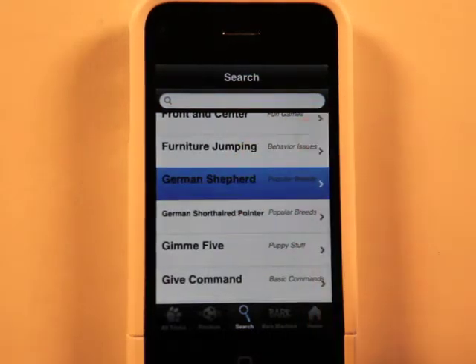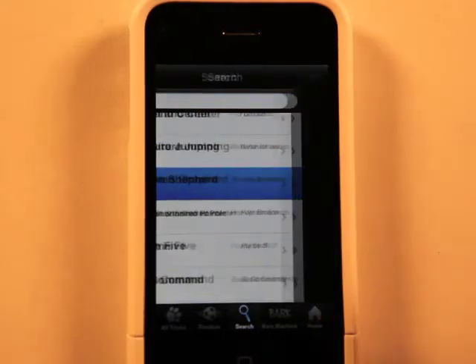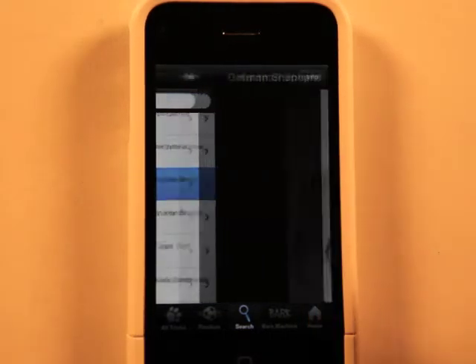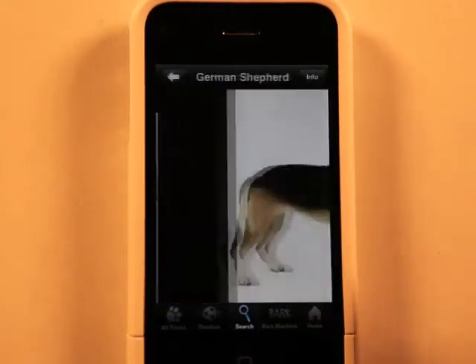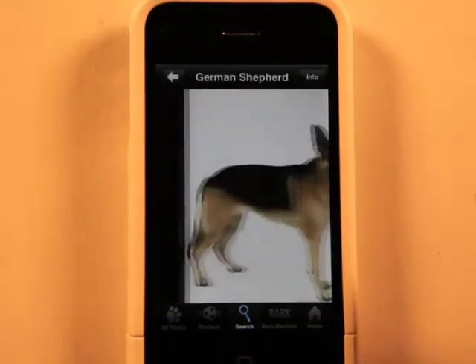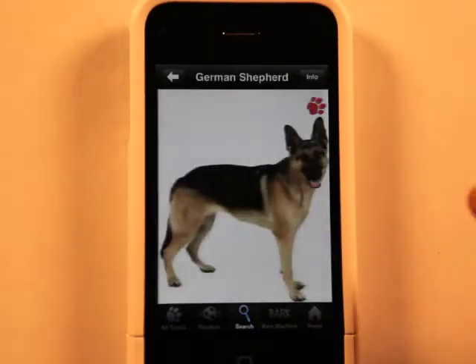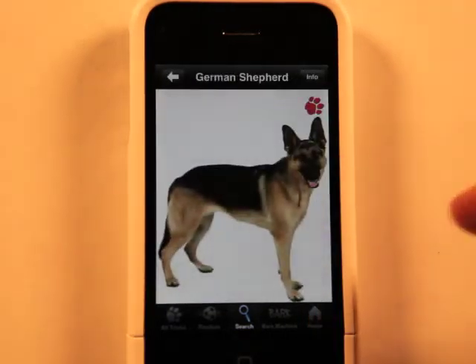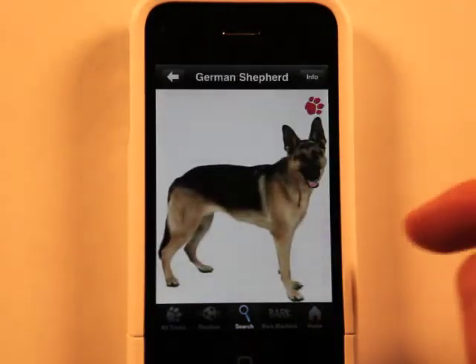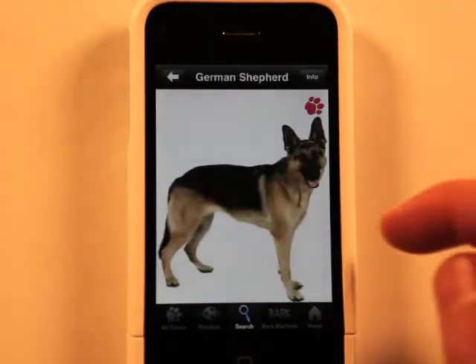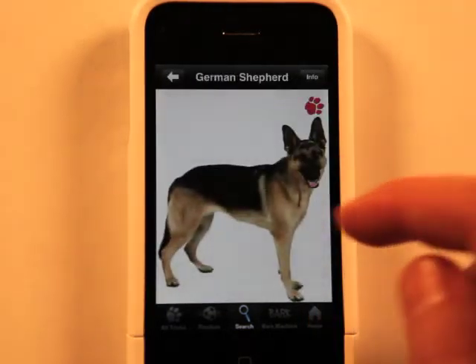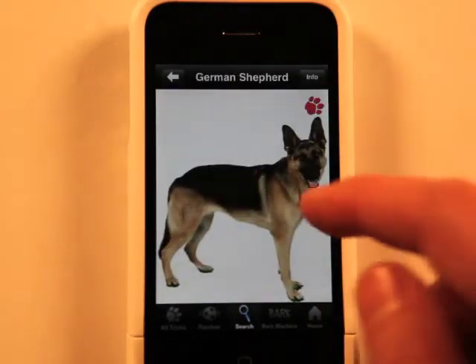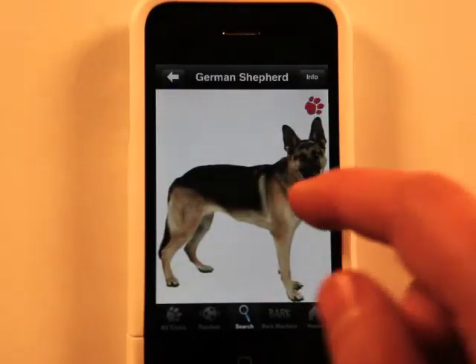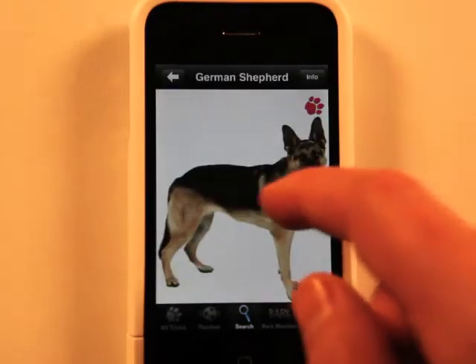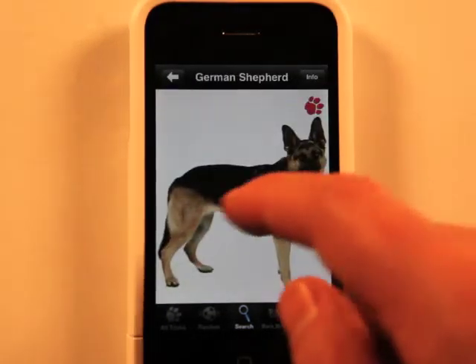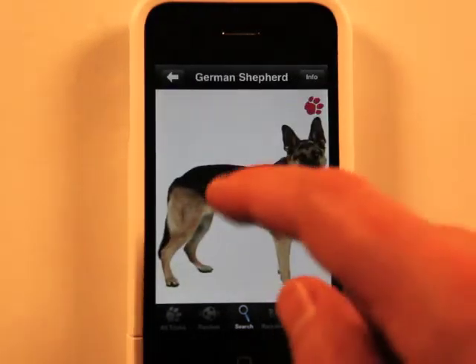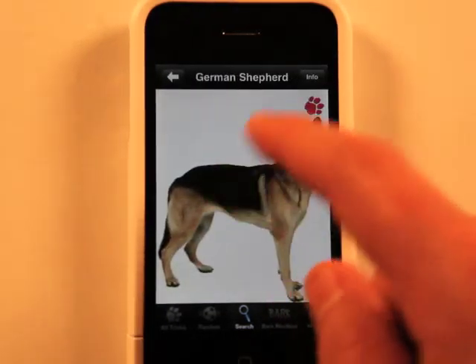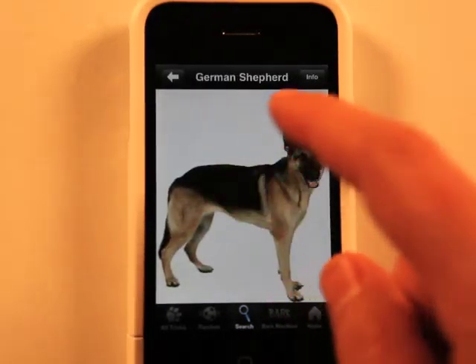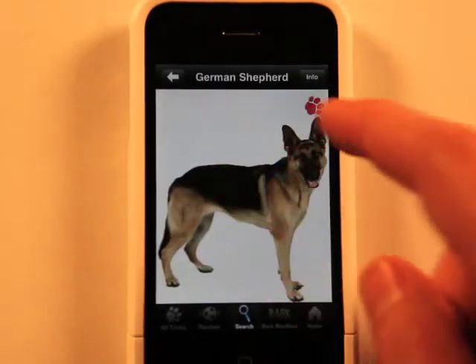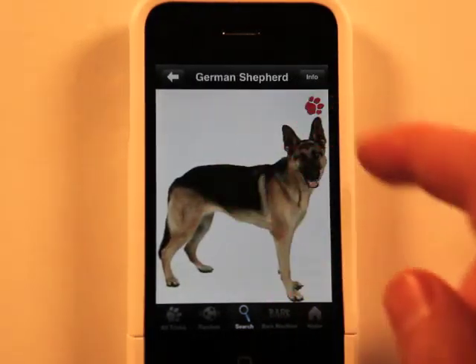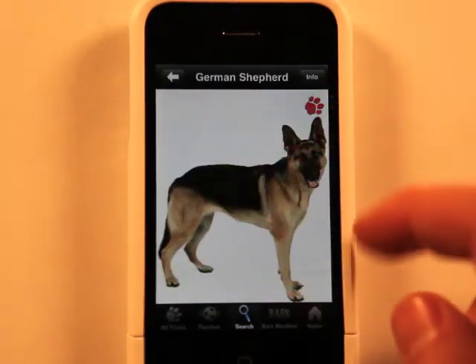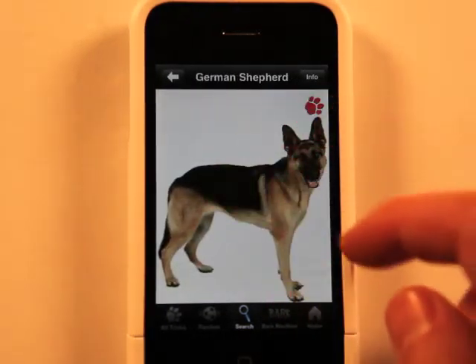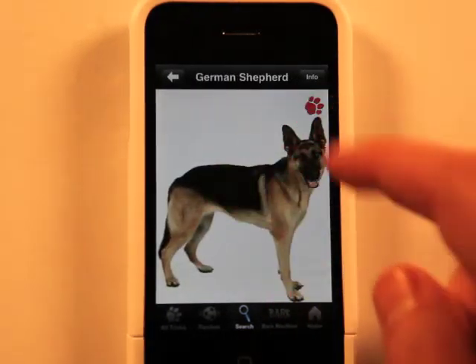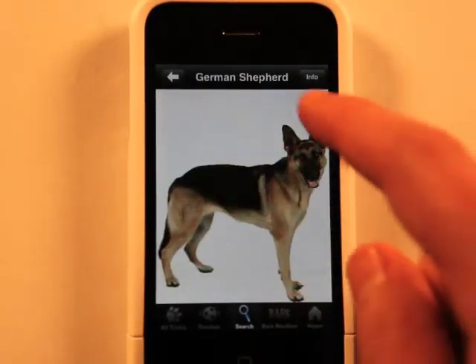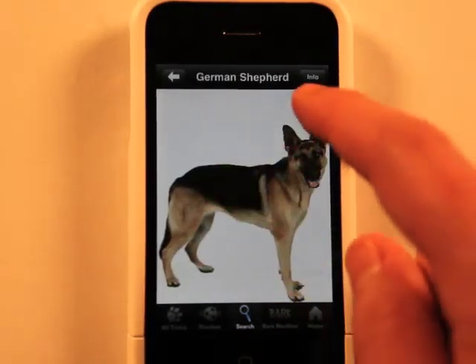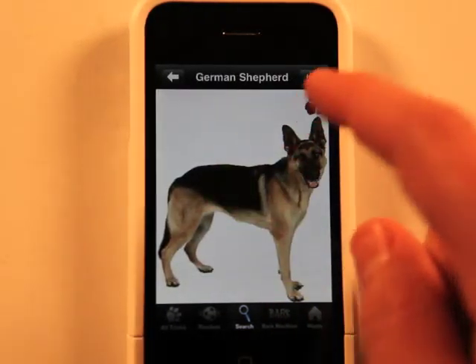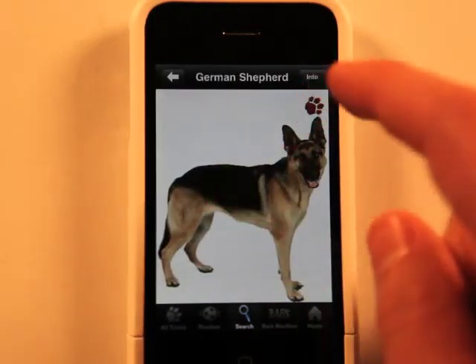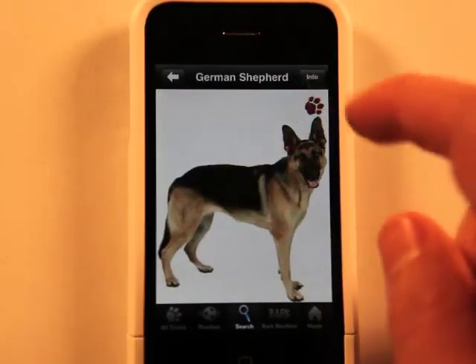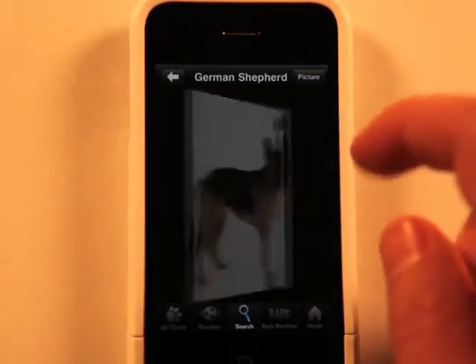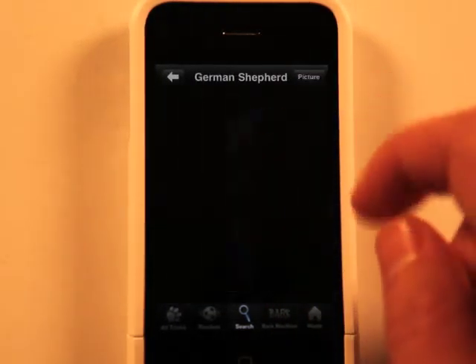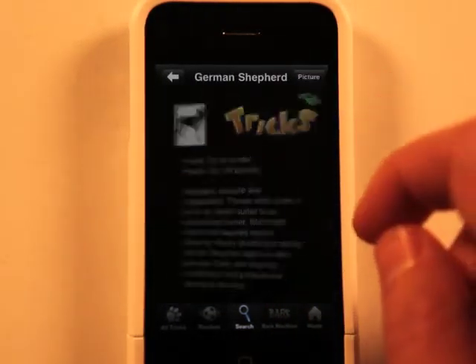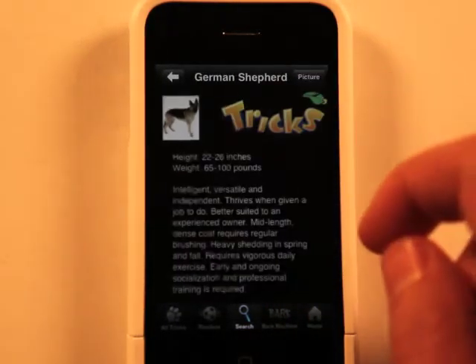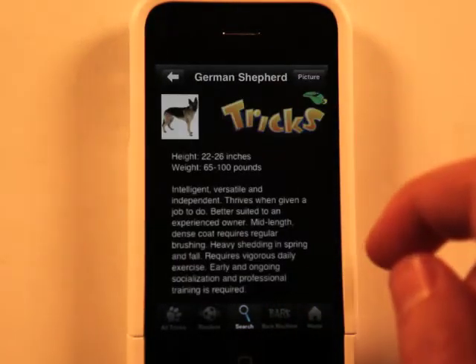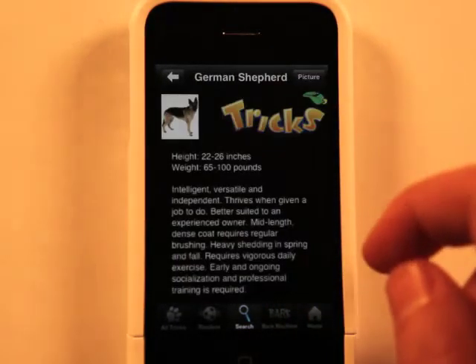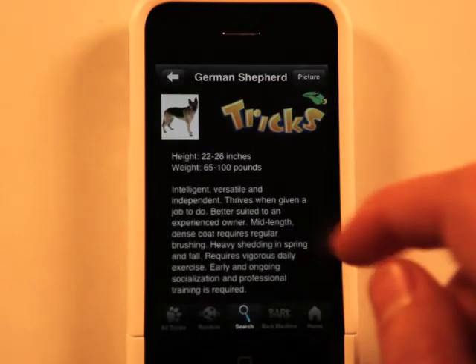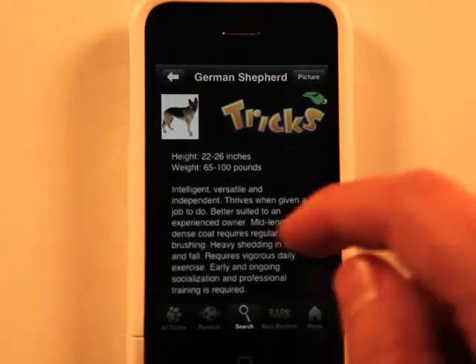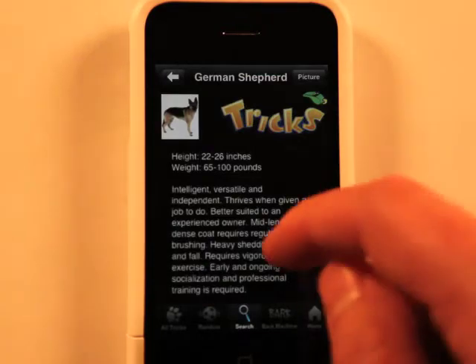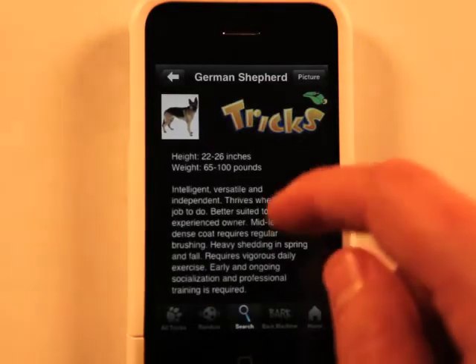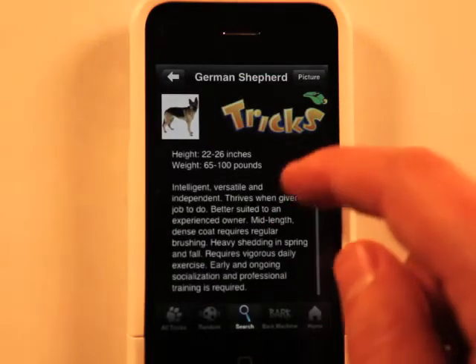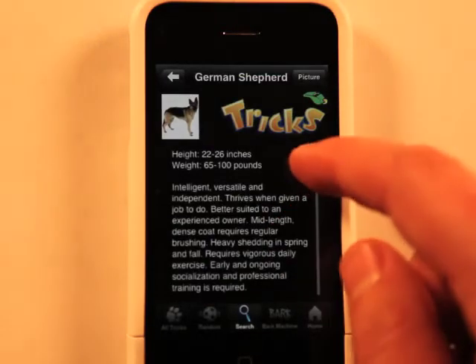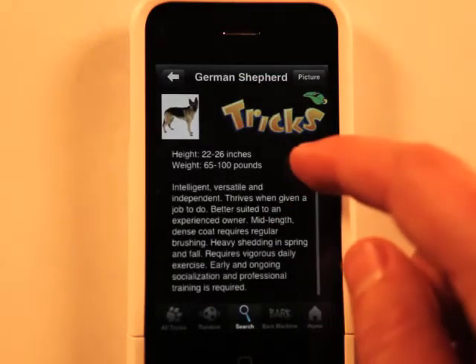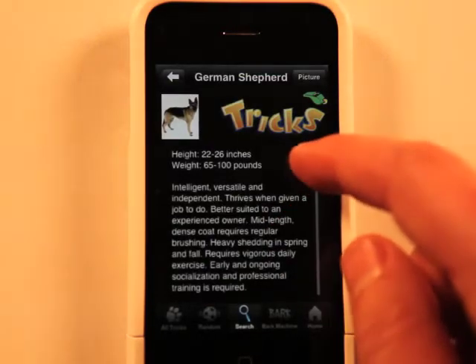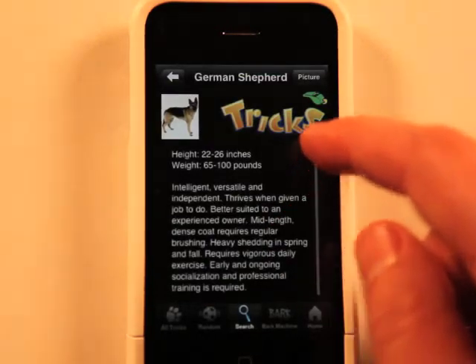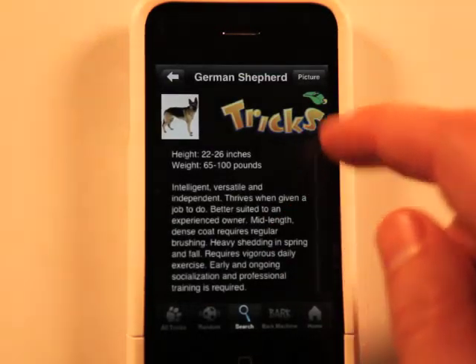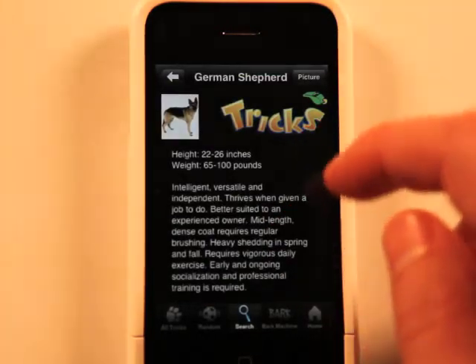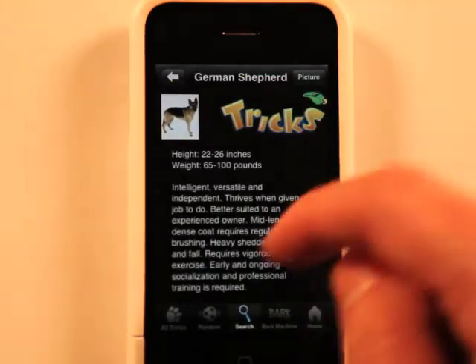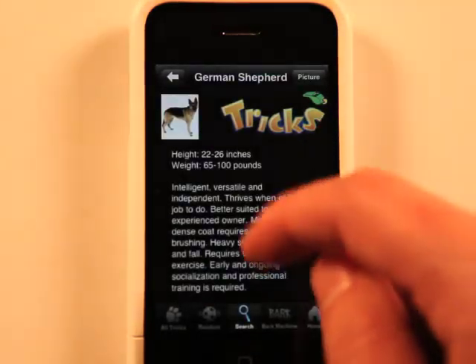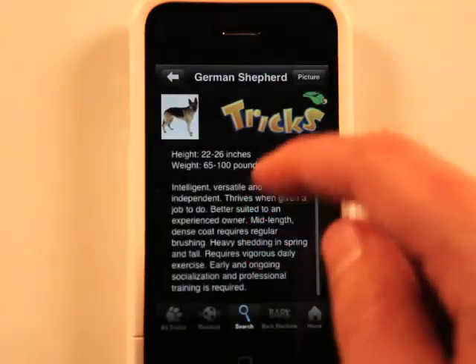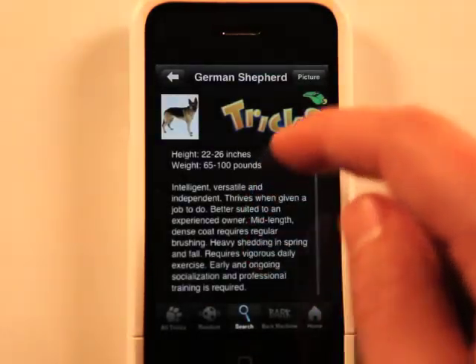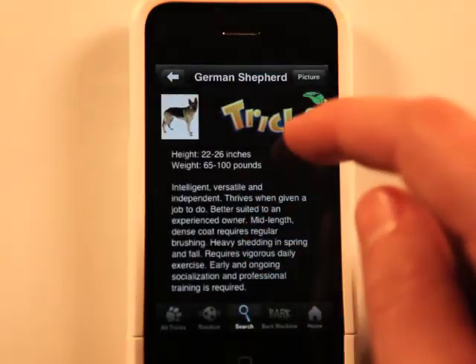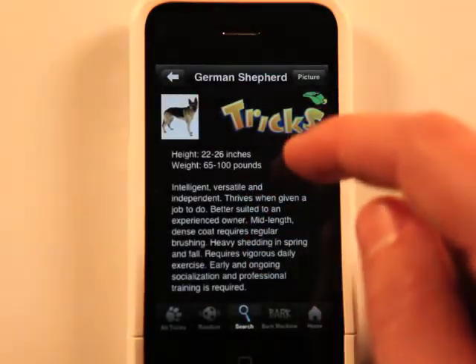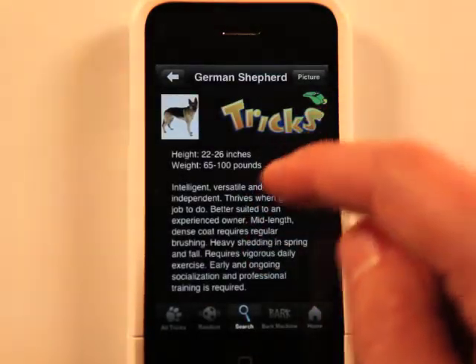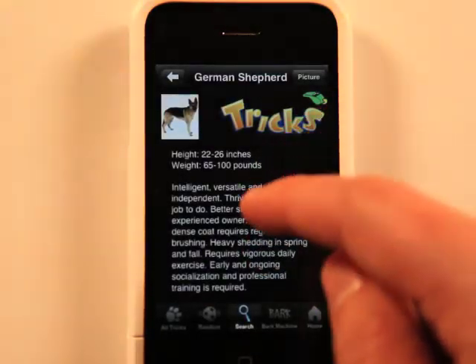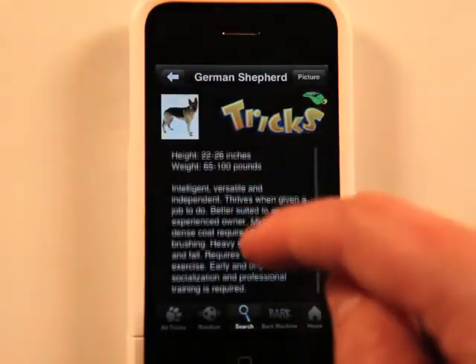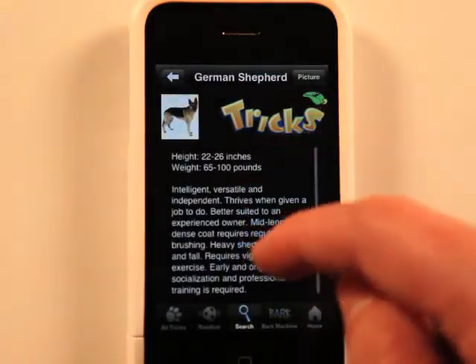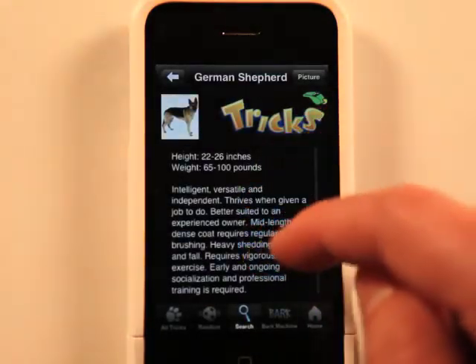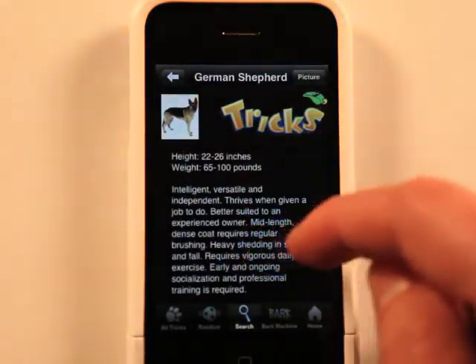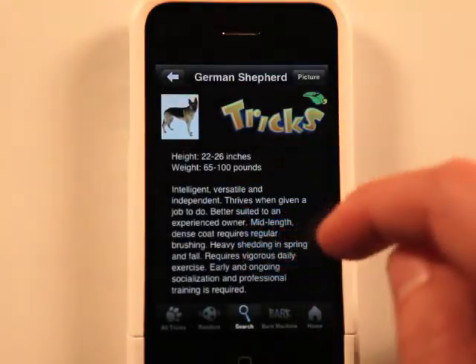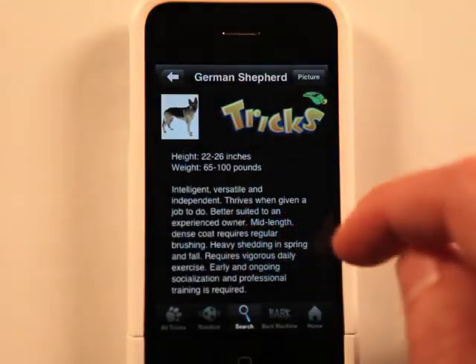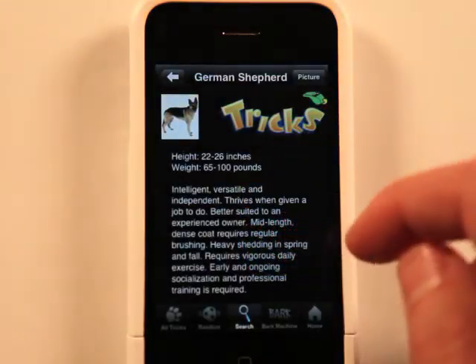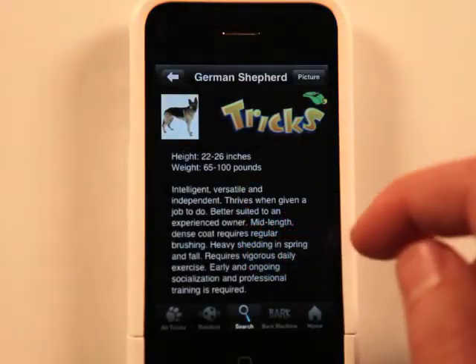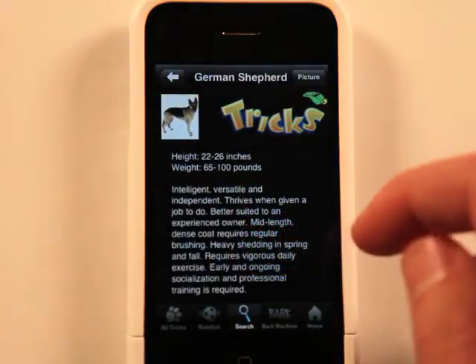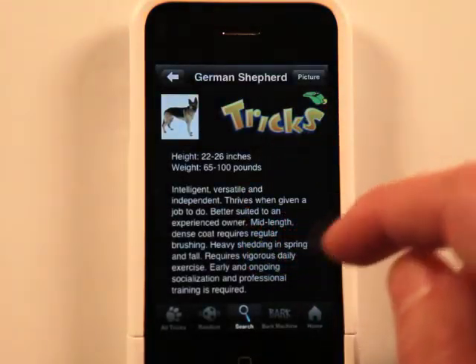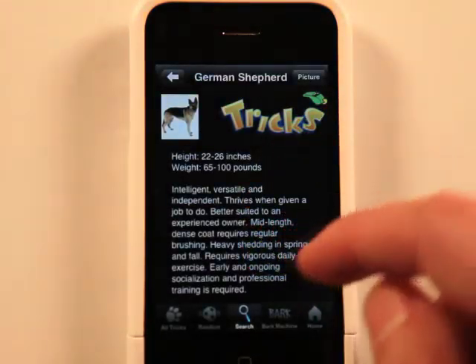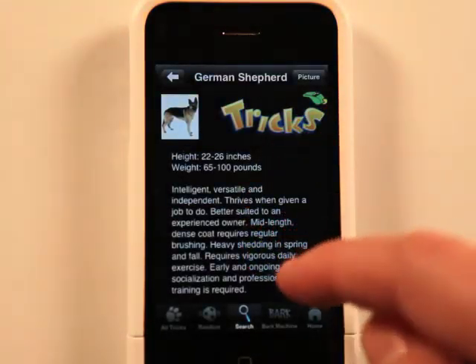You can search by a lot of different things here. German Shepherd — here we've got a picture of a German Shepherd and a little bit of information about the dog.